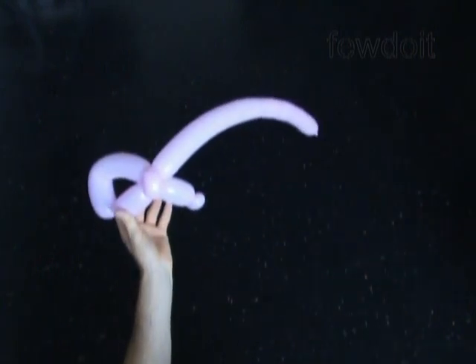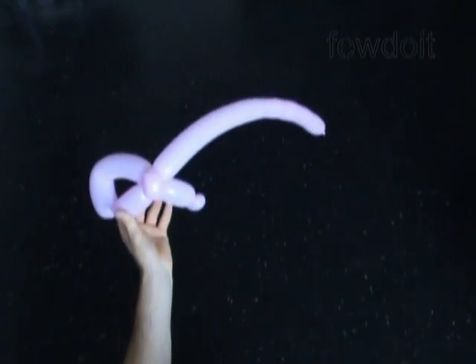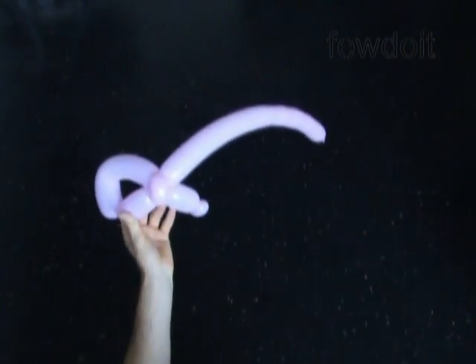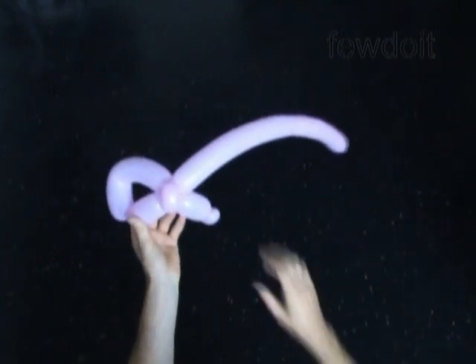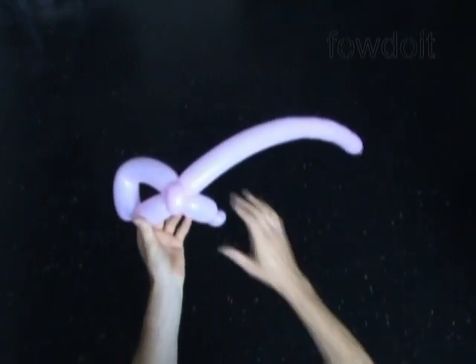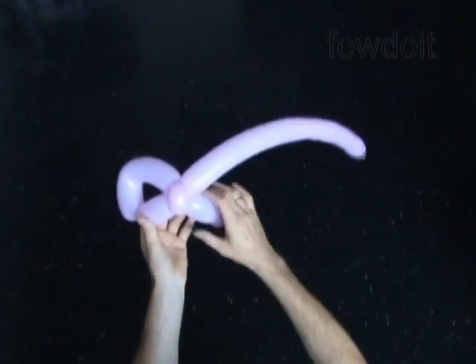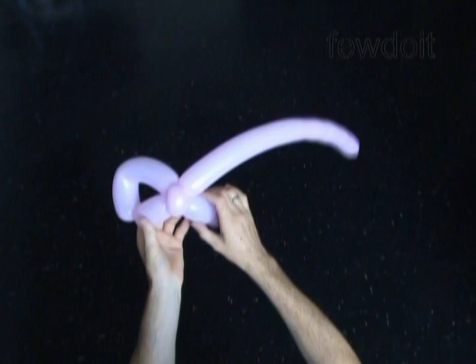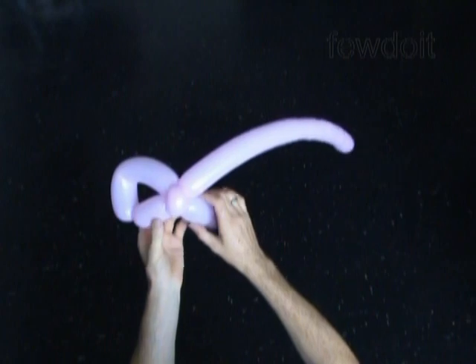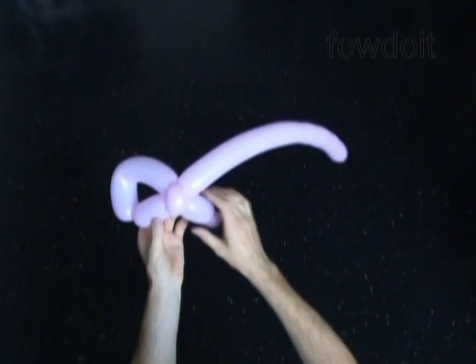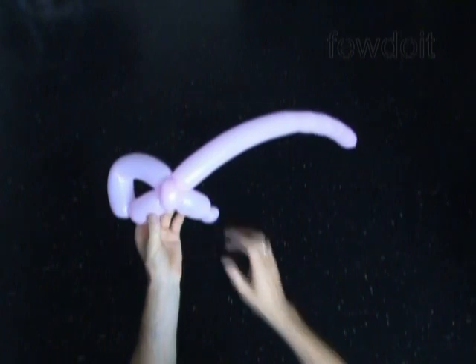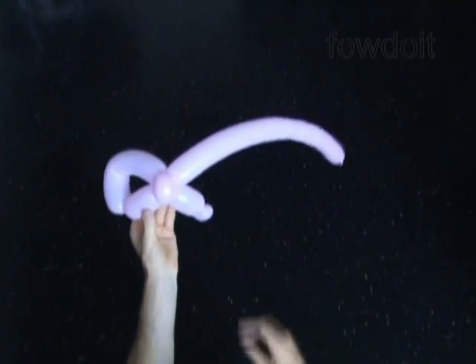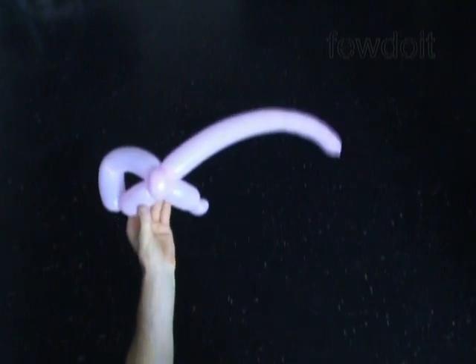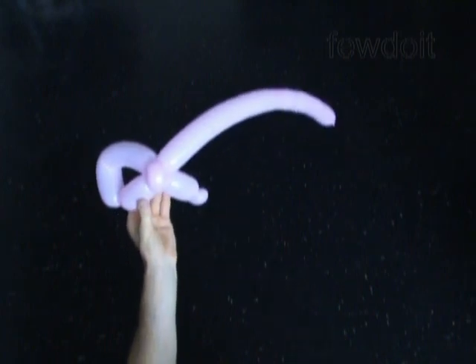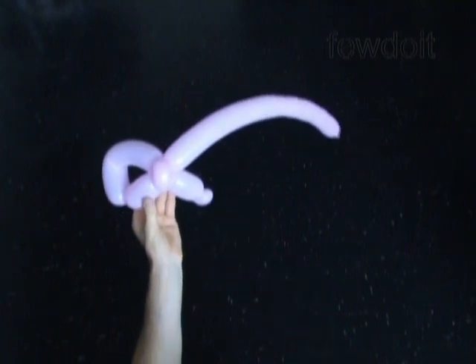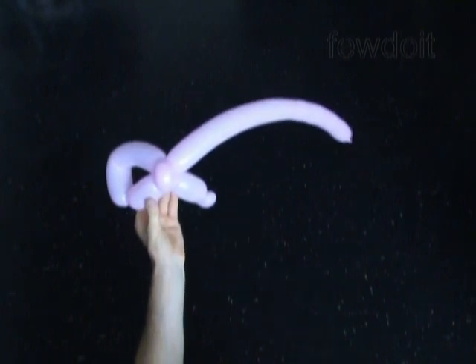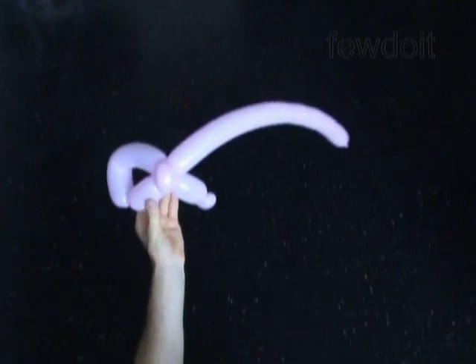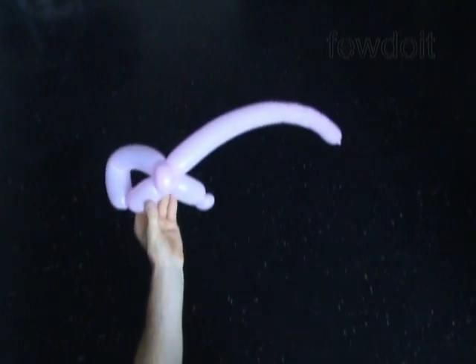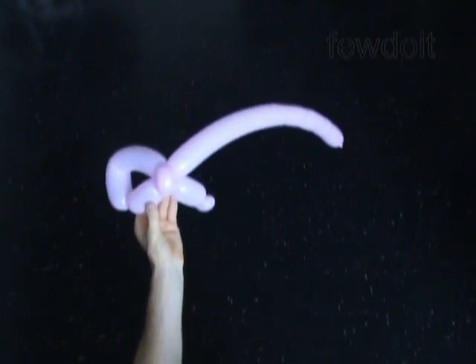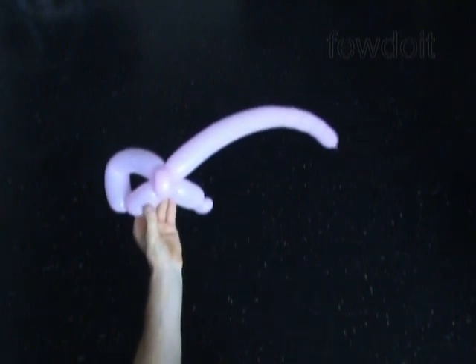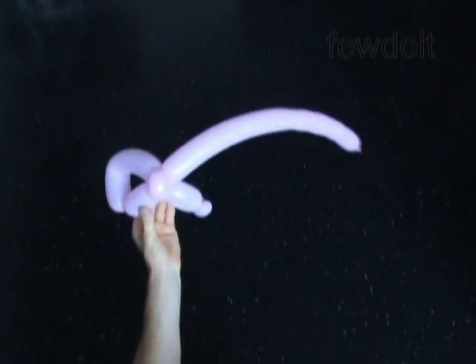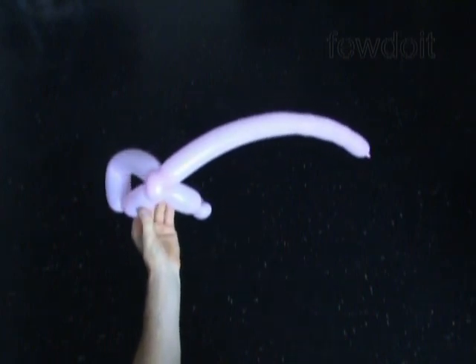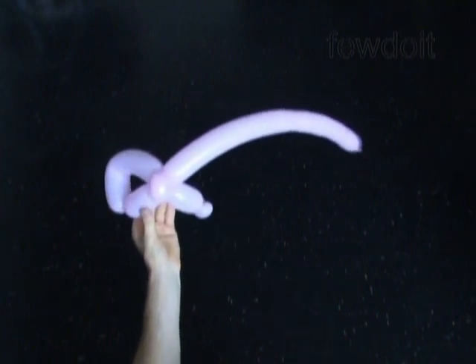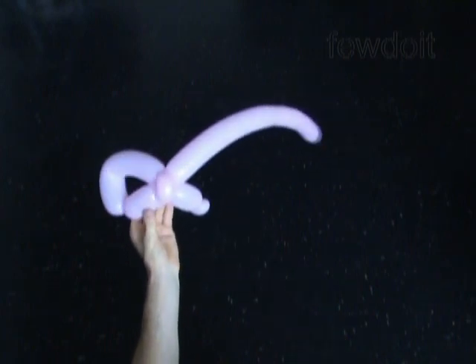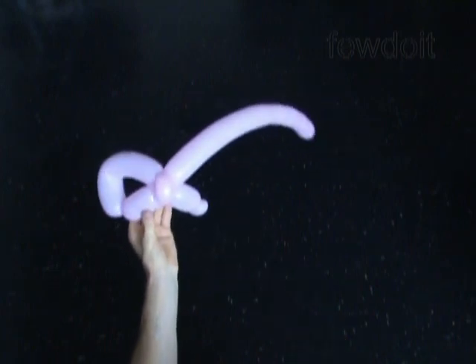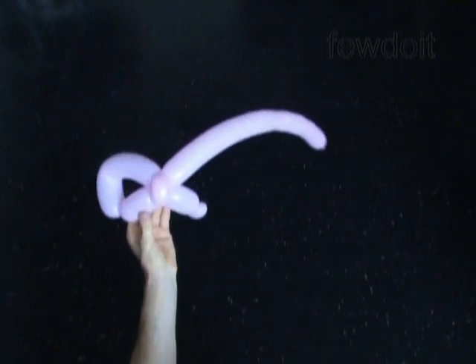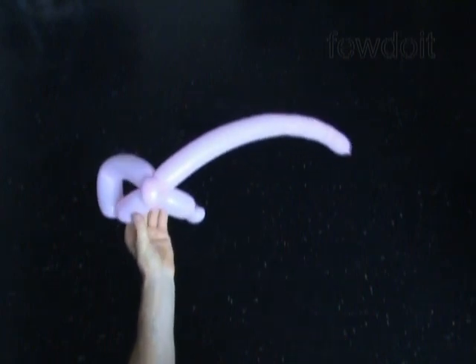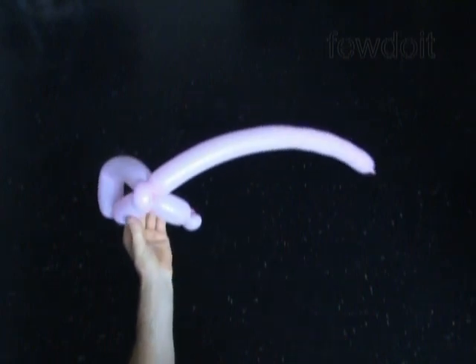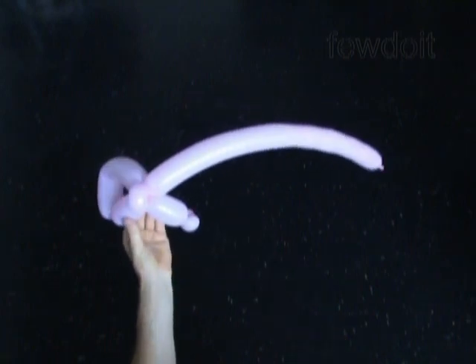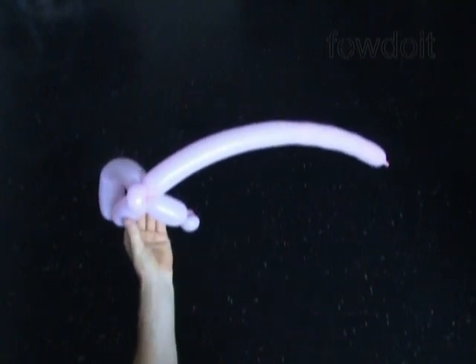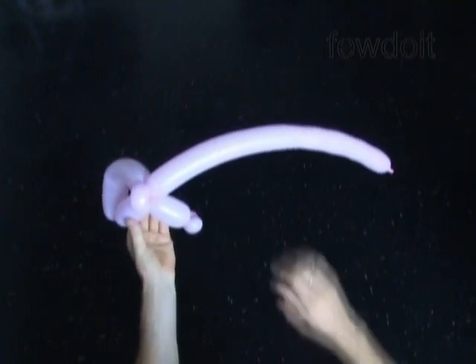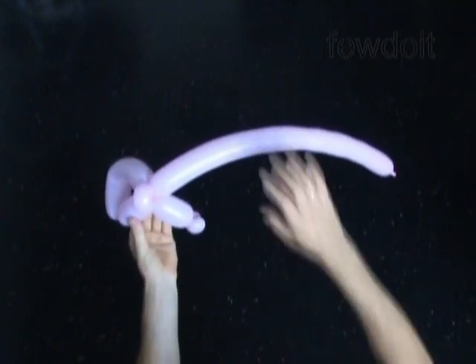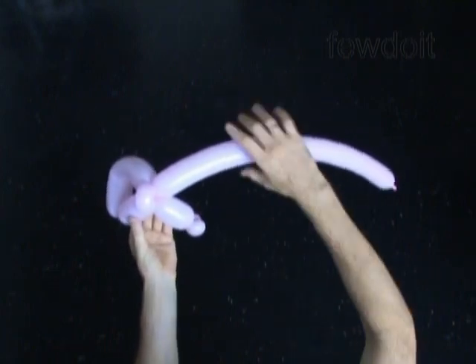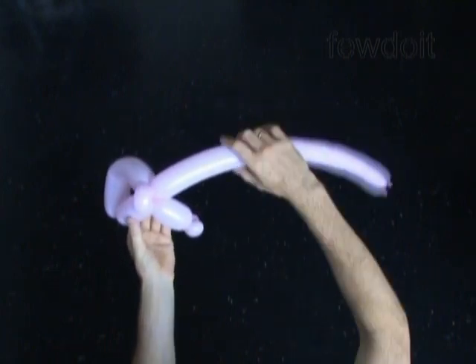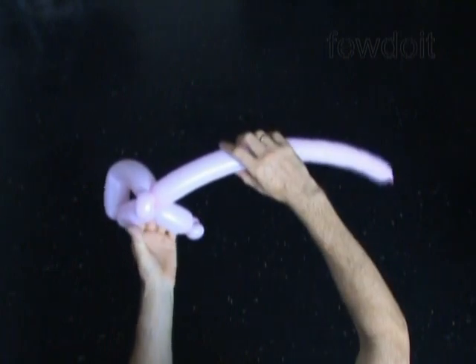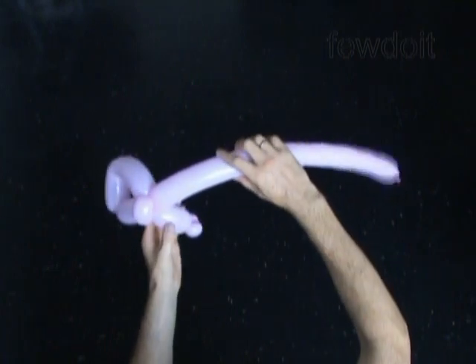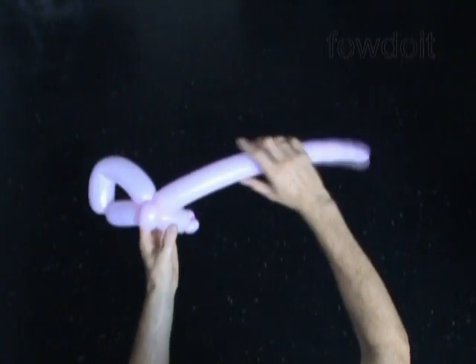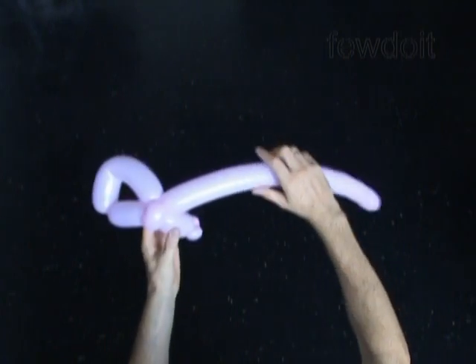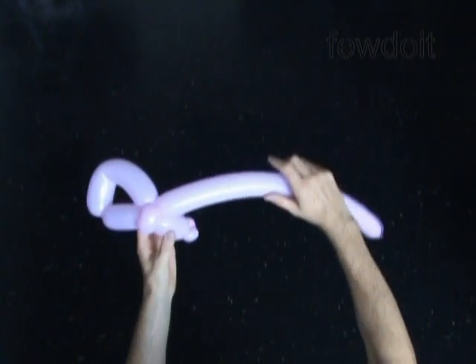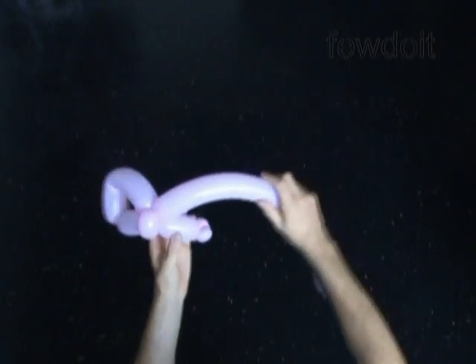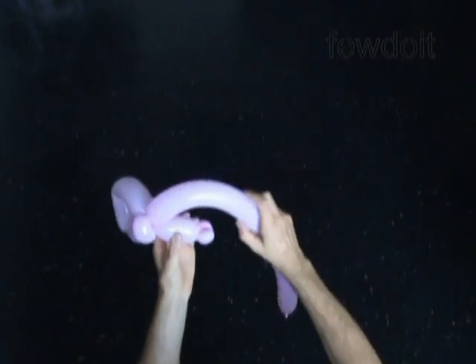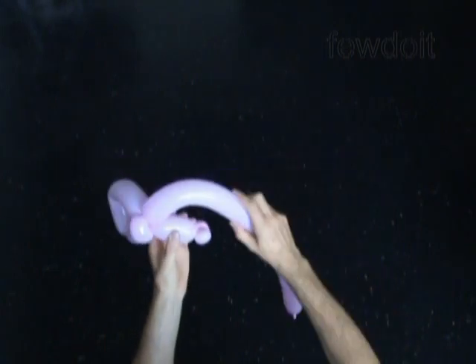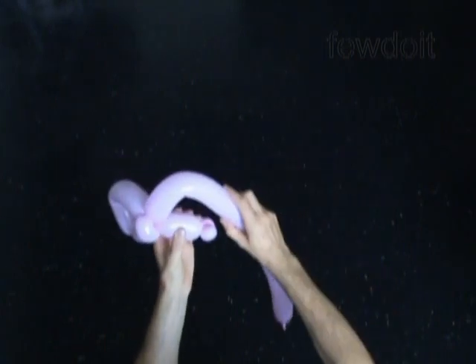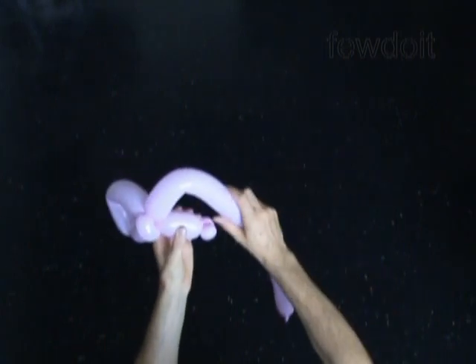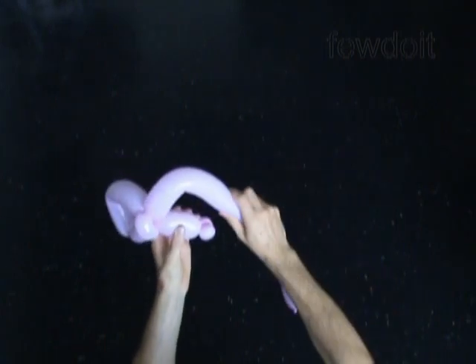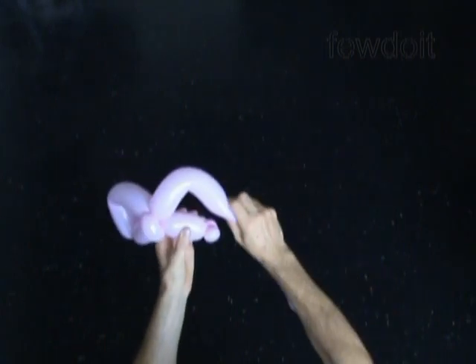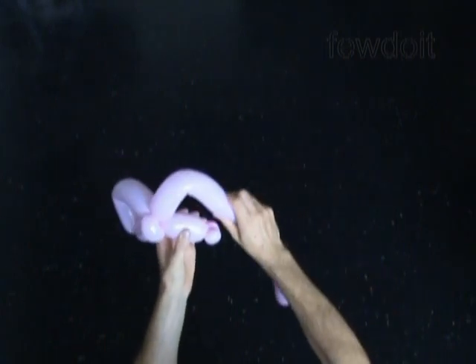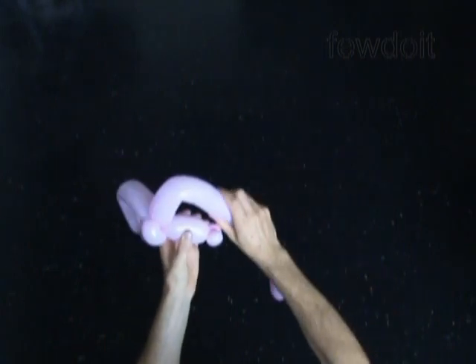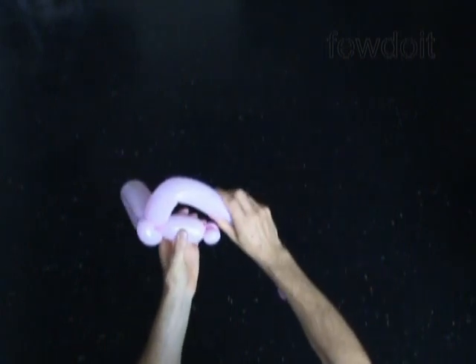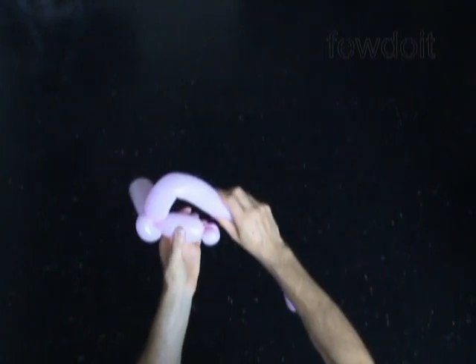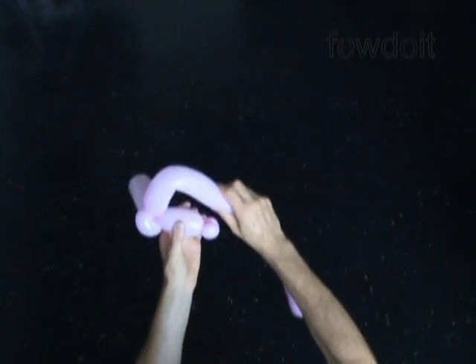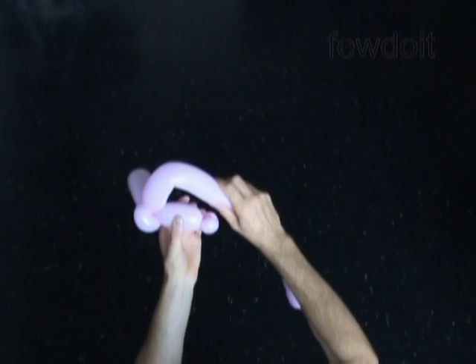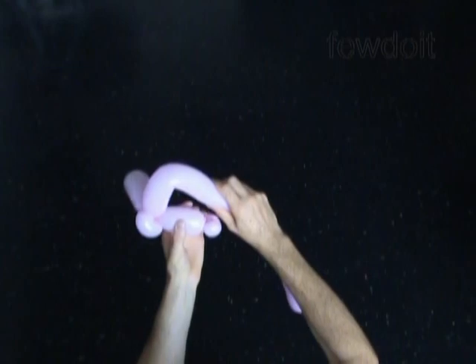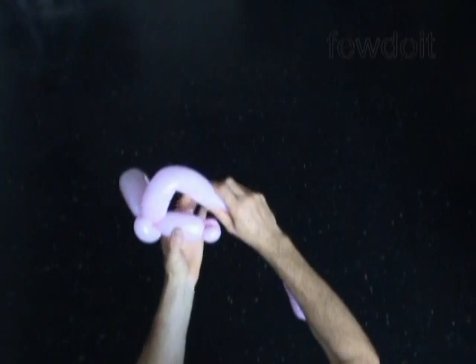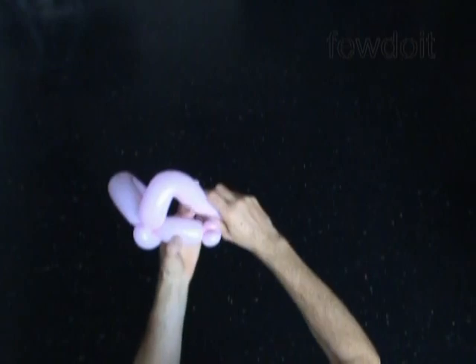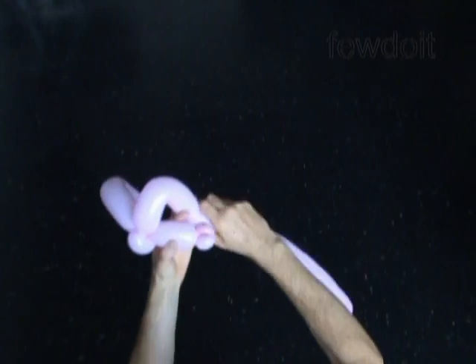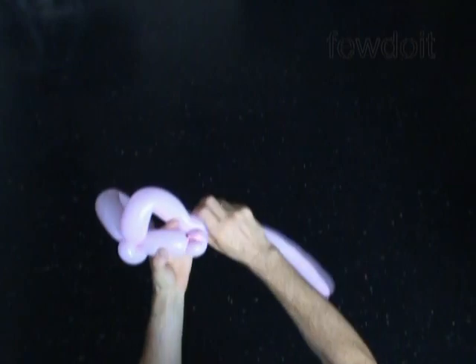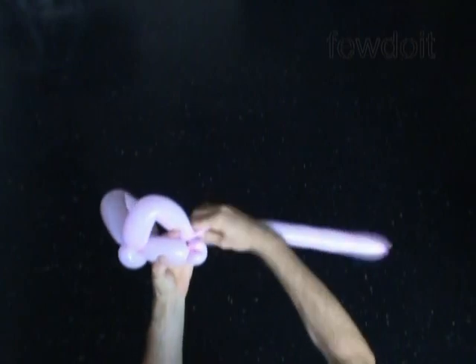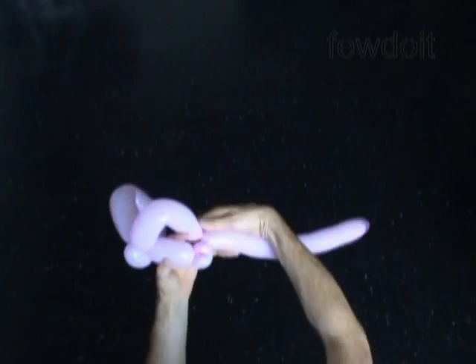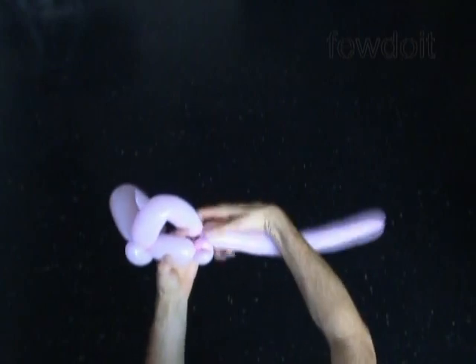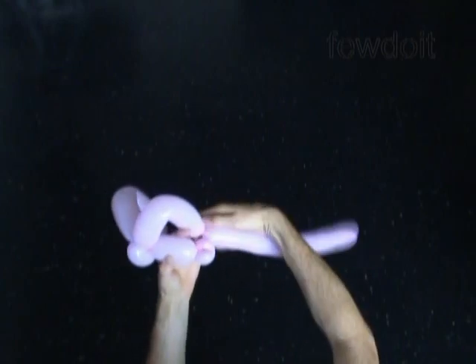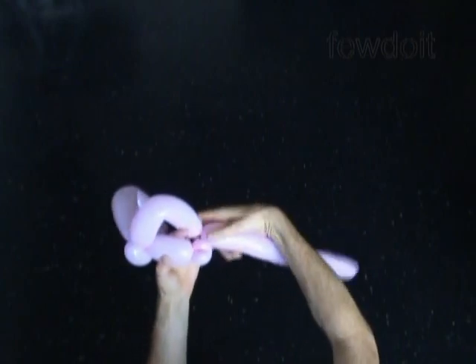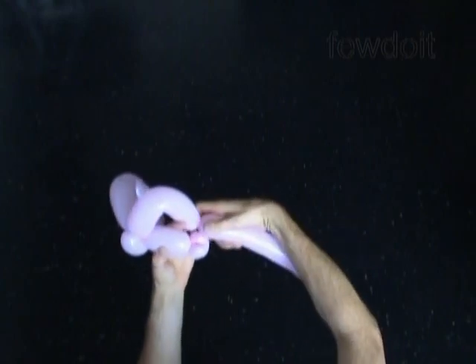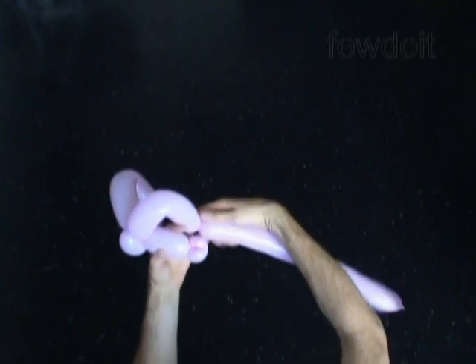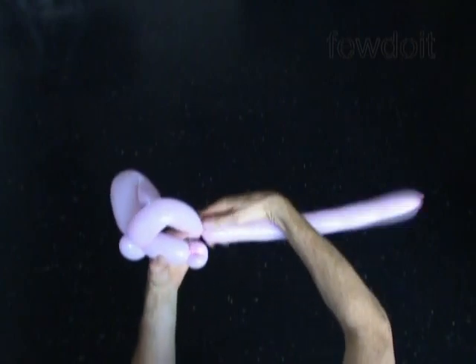Now we have to twist the sixth bubble the same size as the fifth bubble, about 6 or maybe 7 inches long.